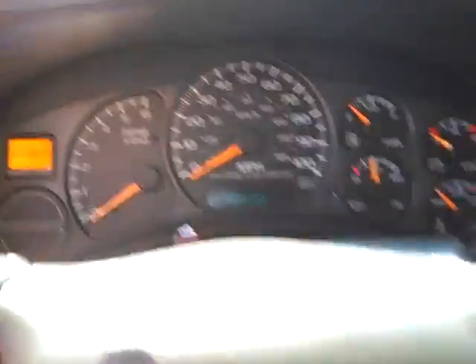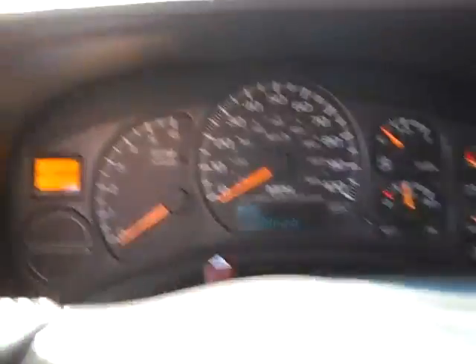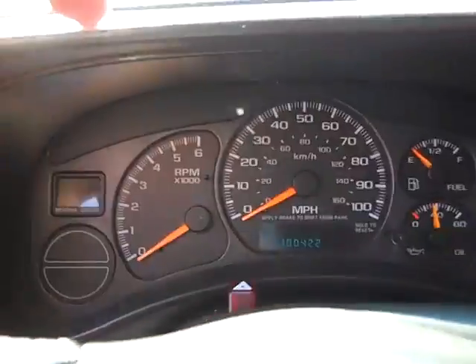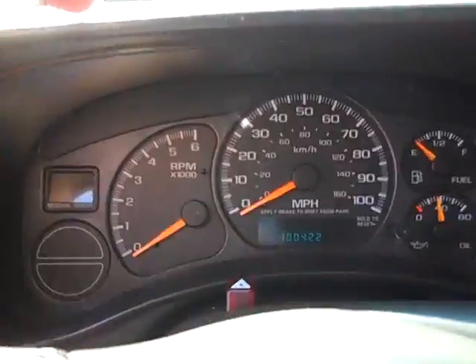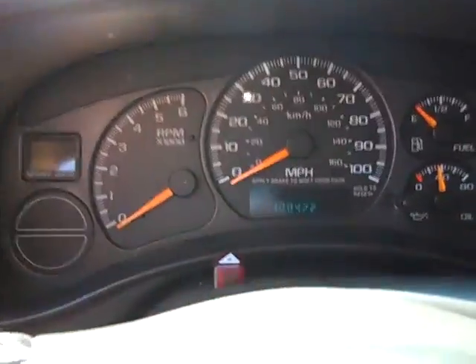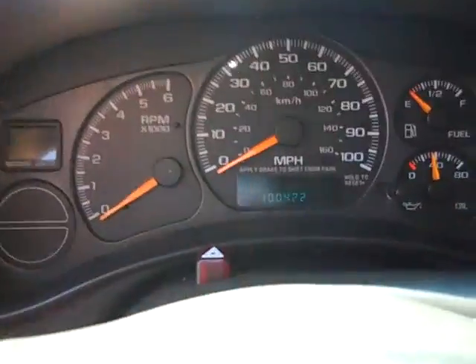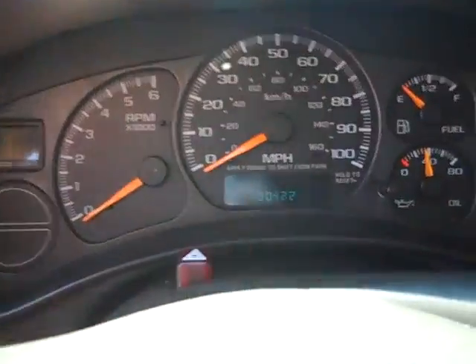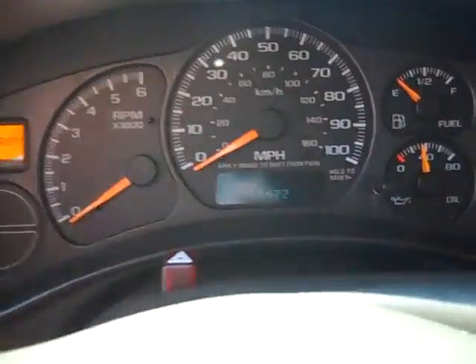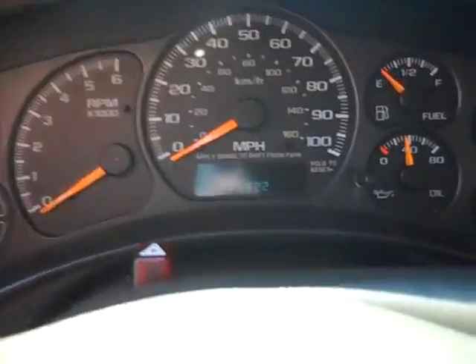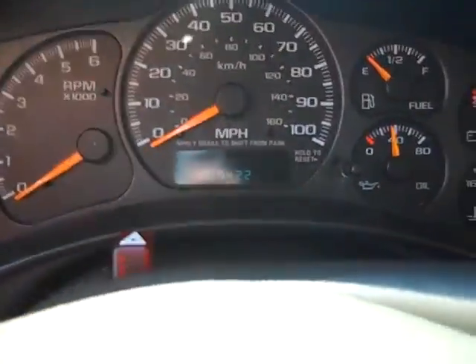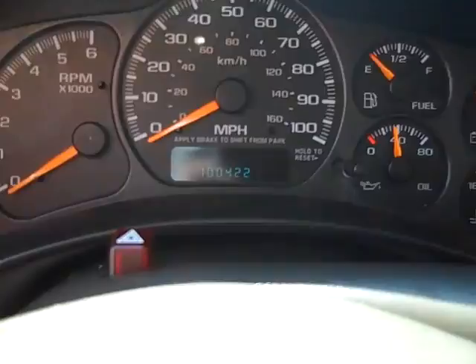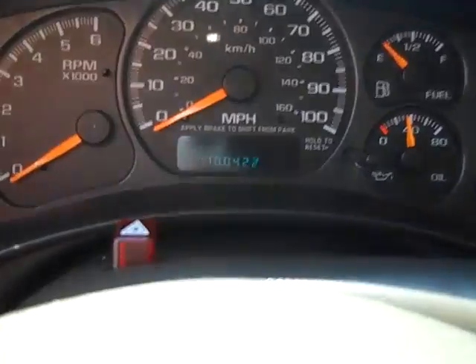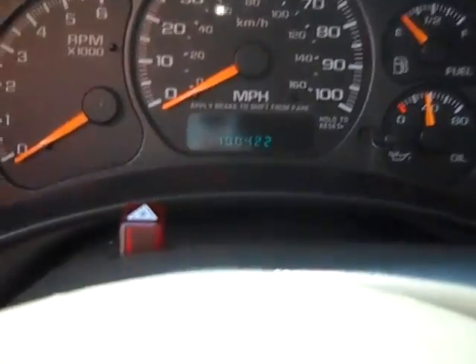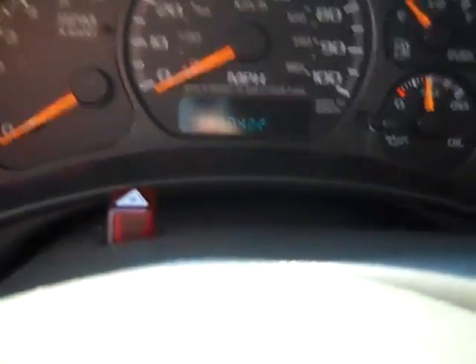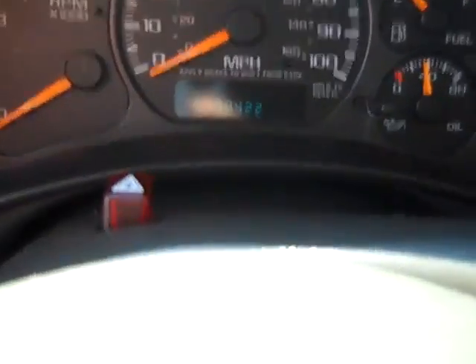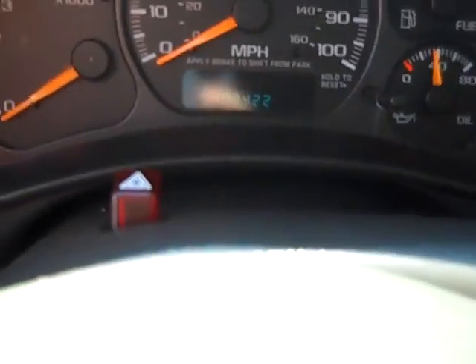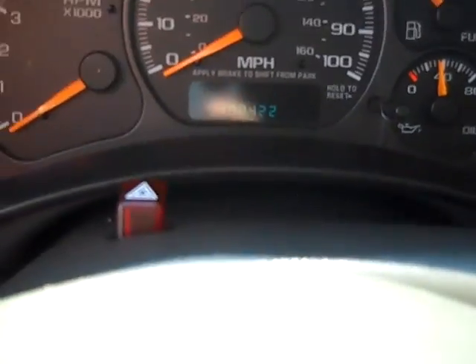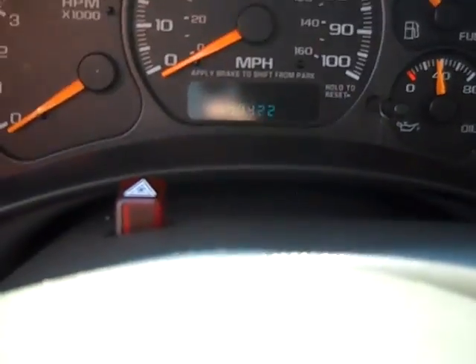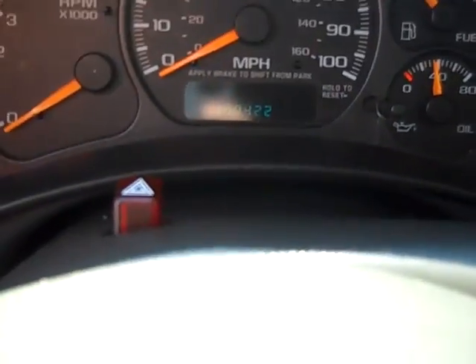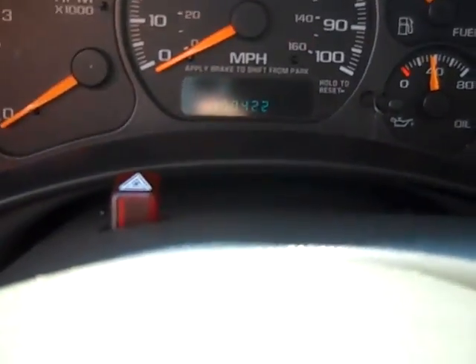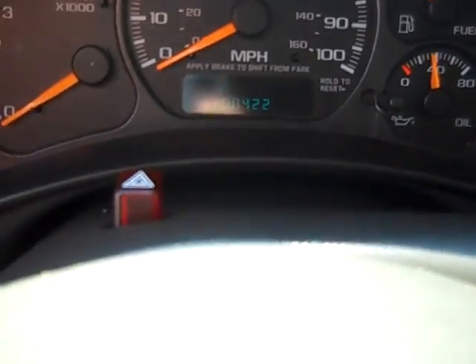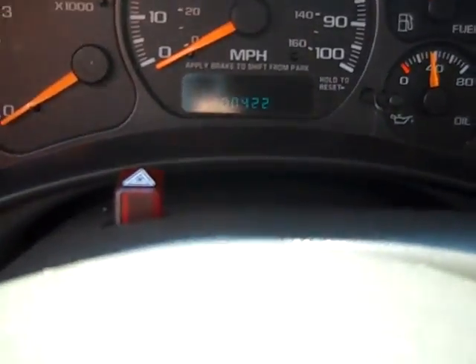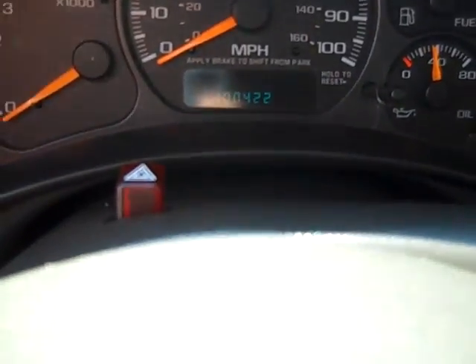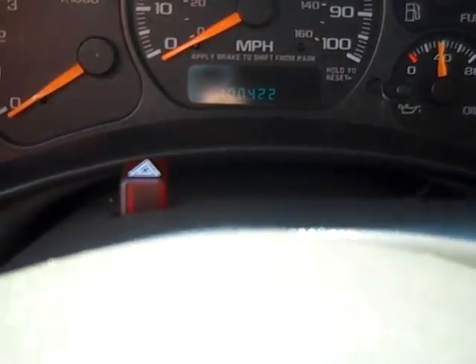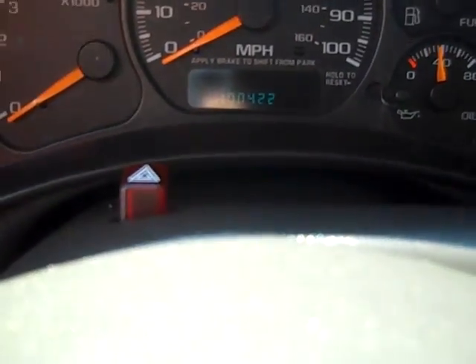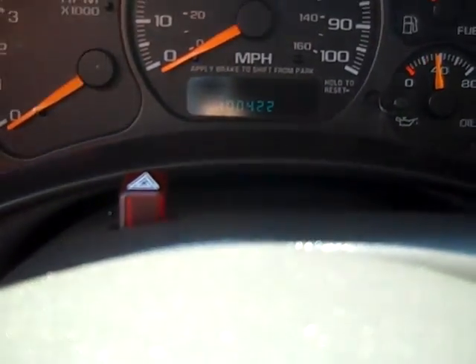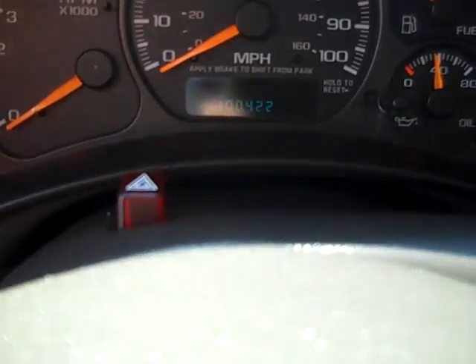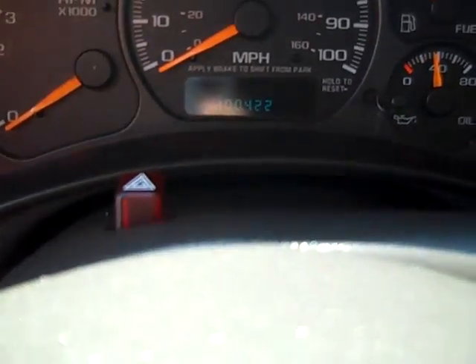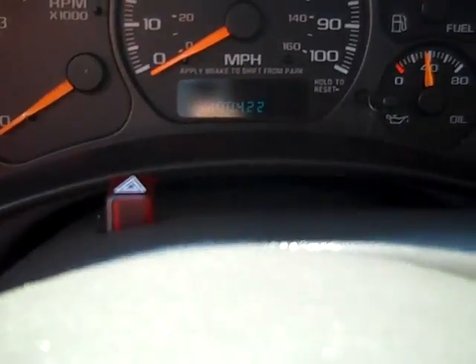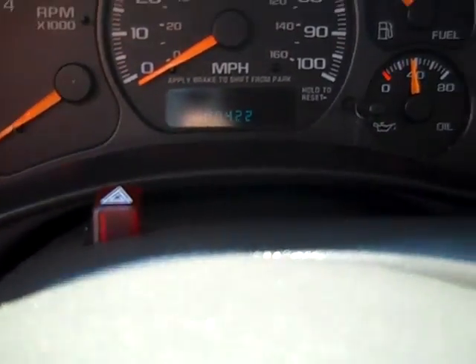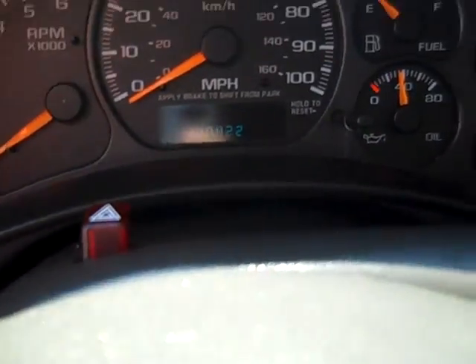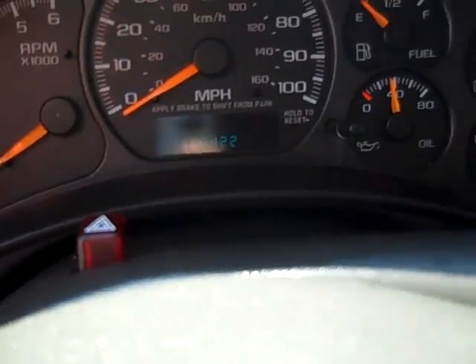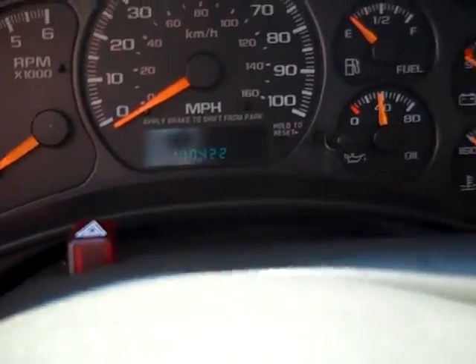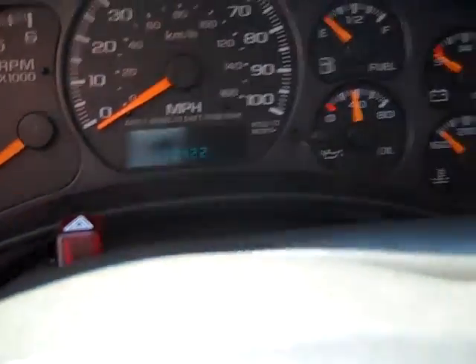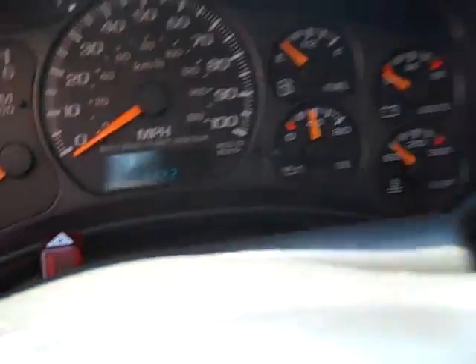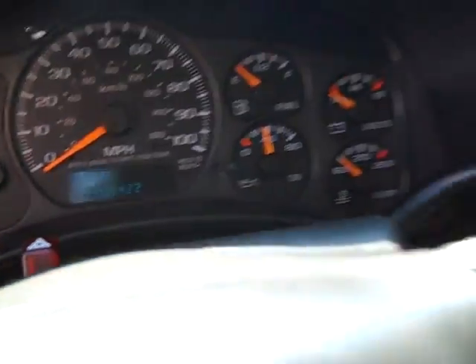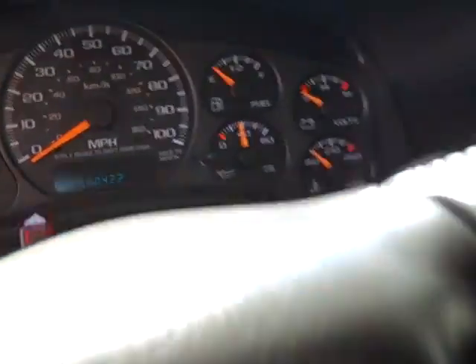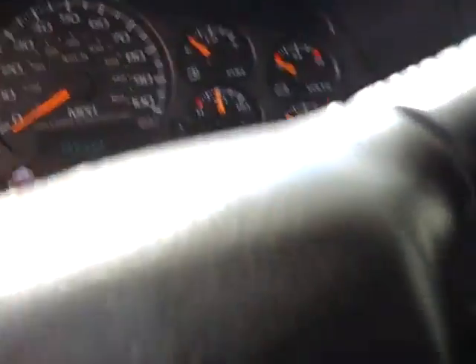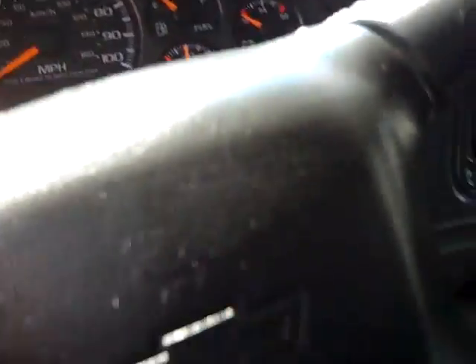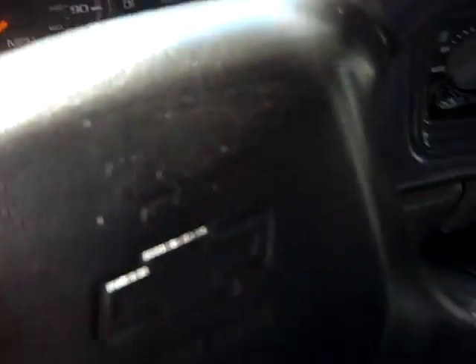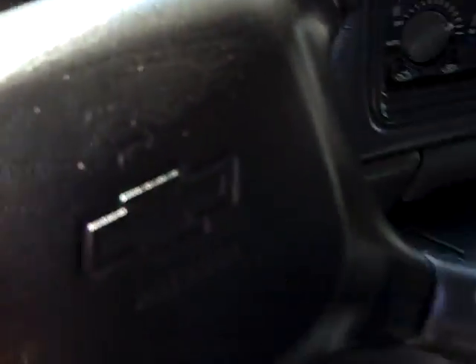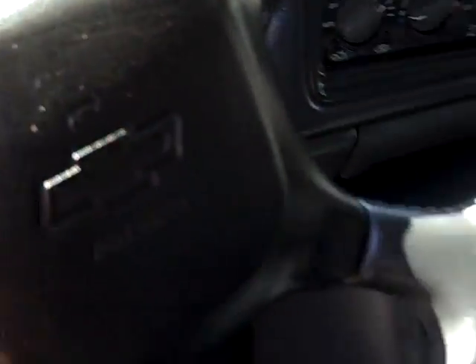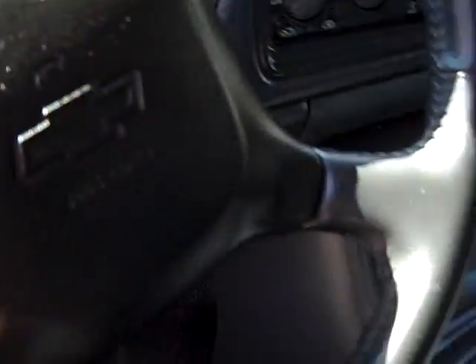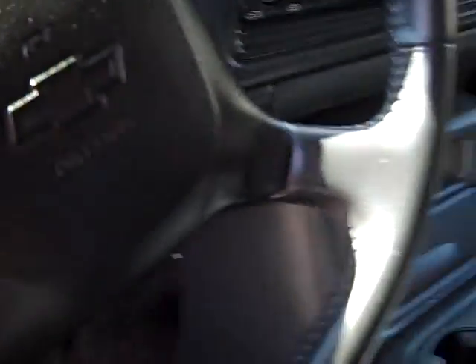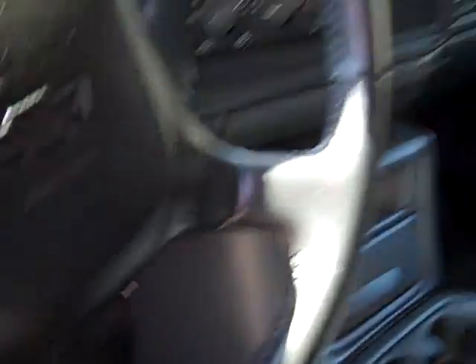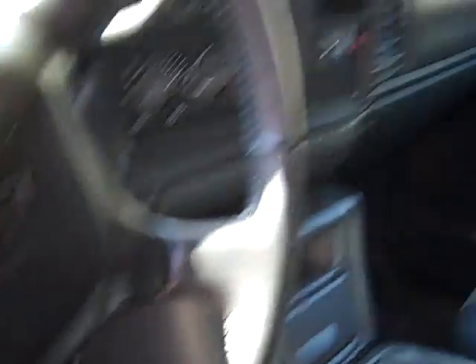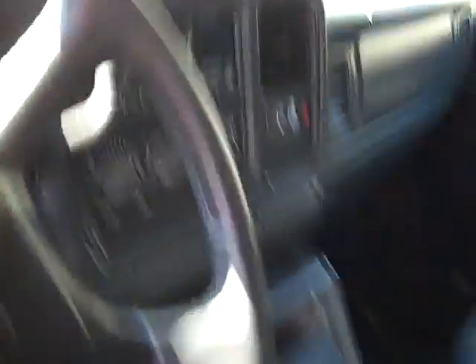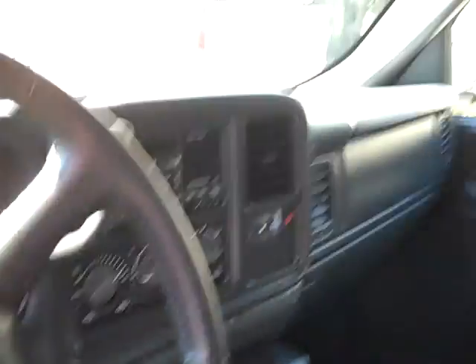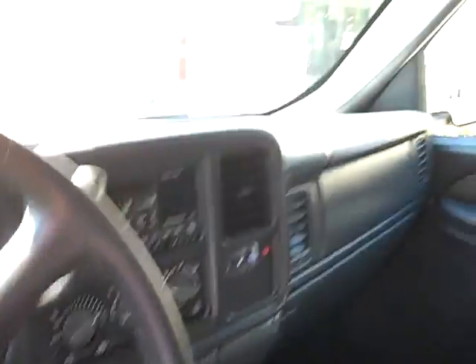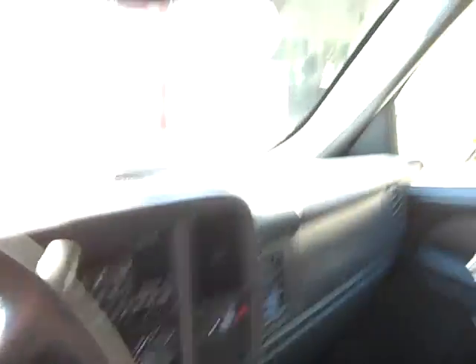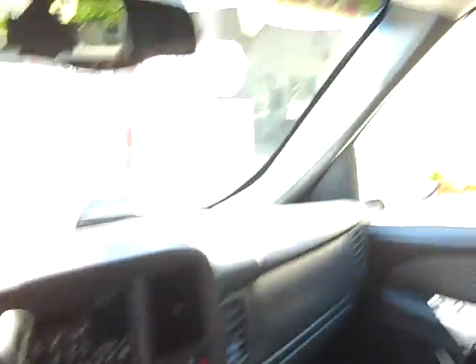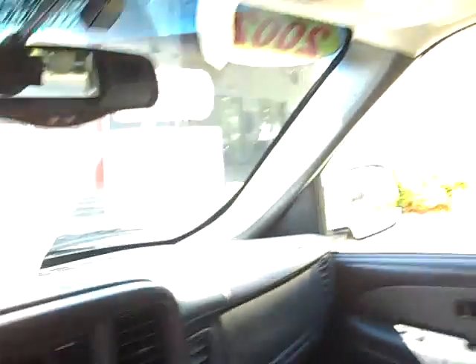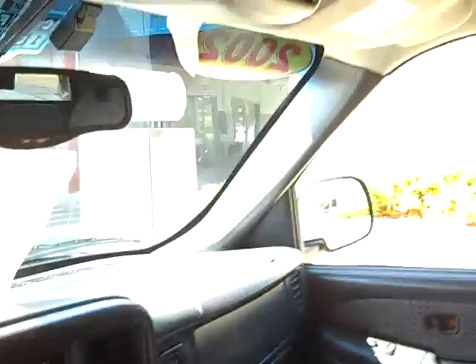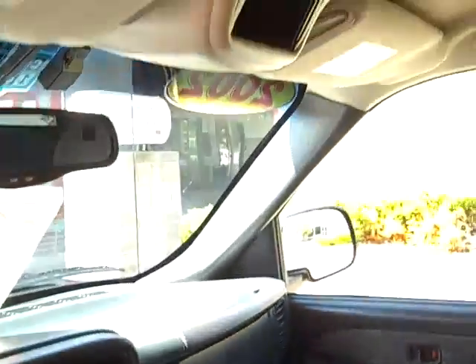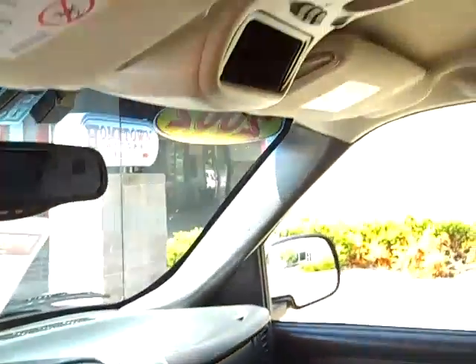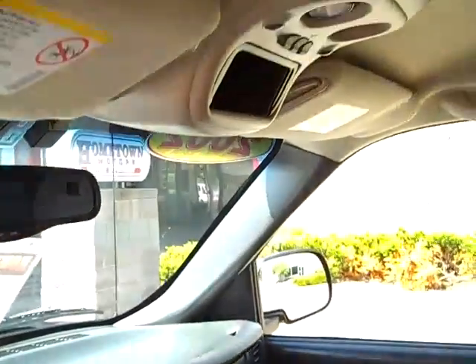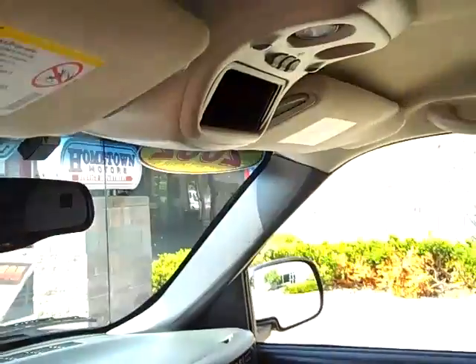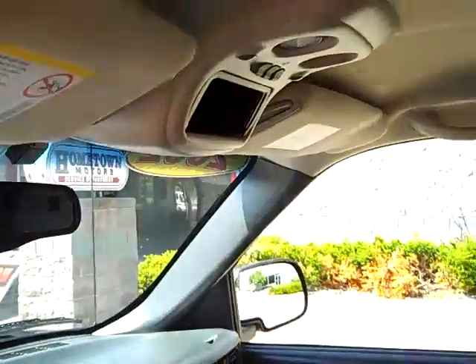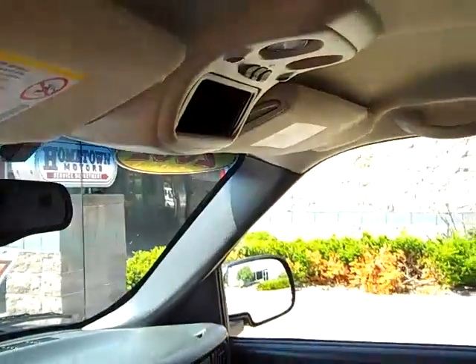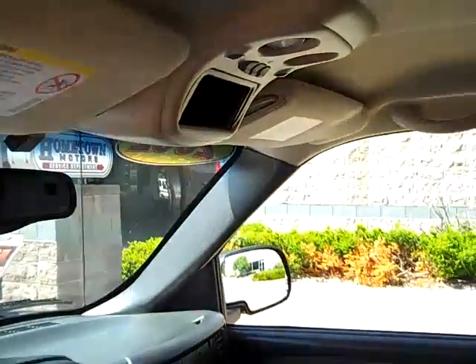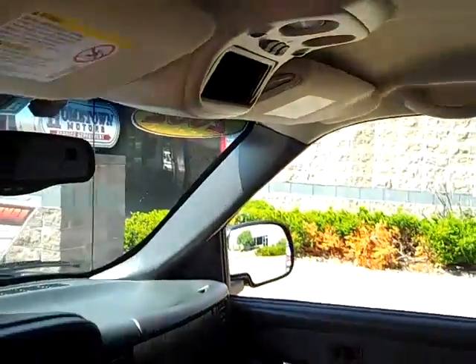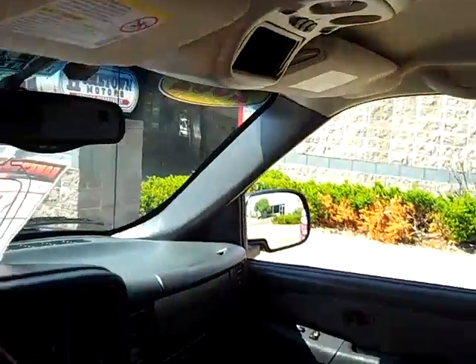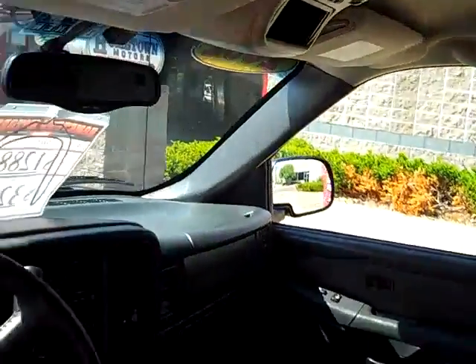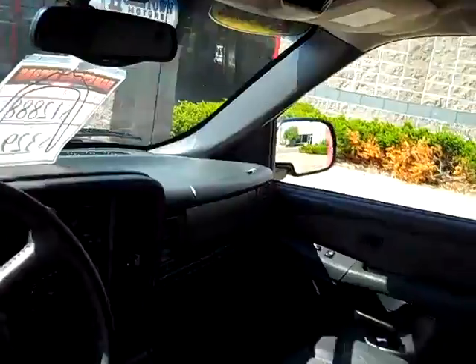The truck has 100,422 miles on it, and it's equipped with a HomeLink garage door opener.